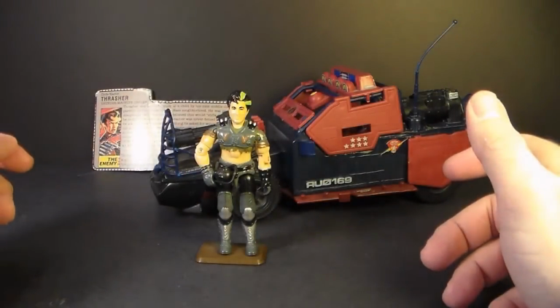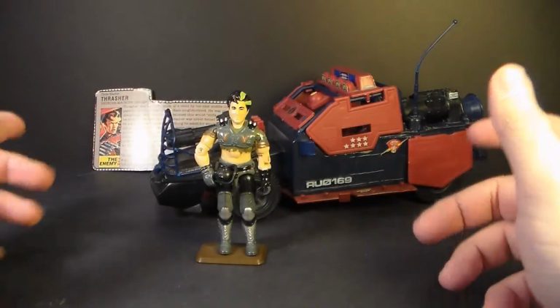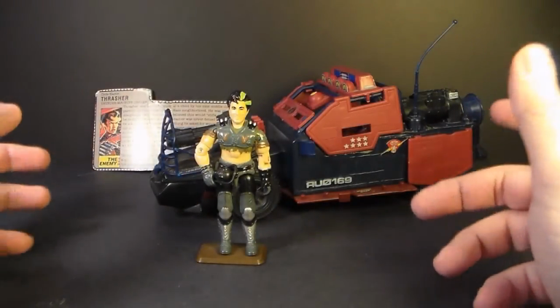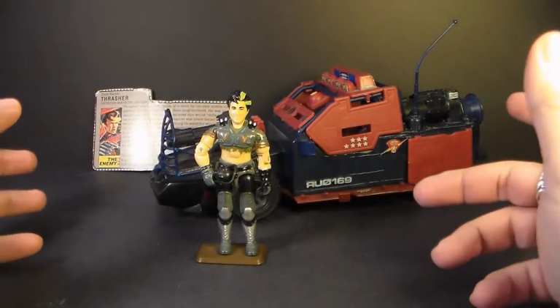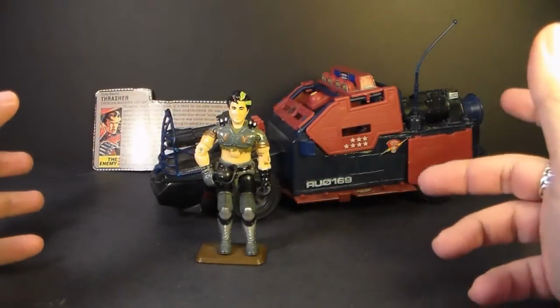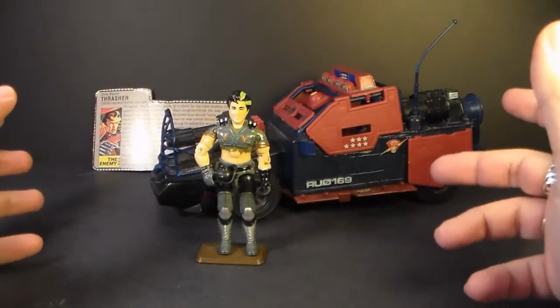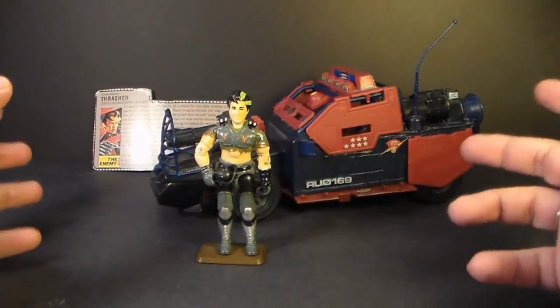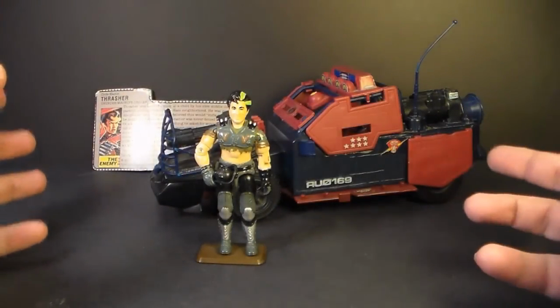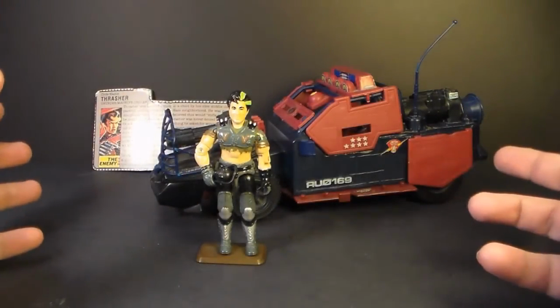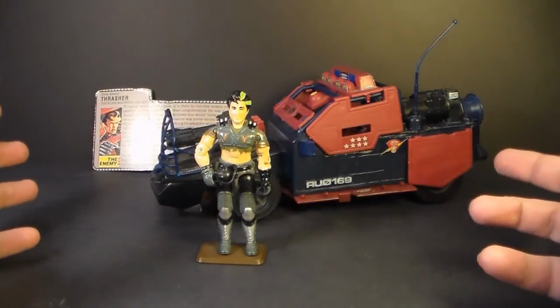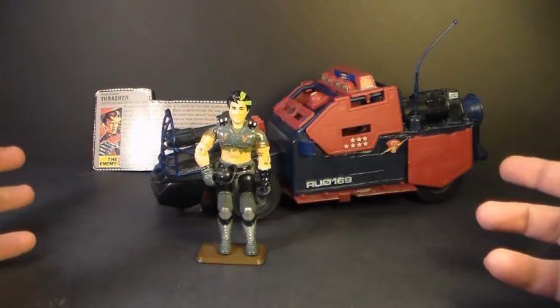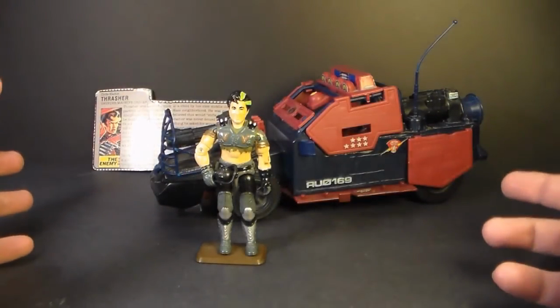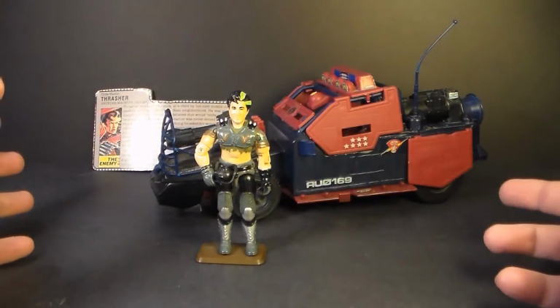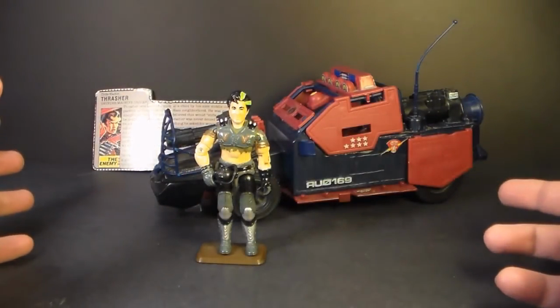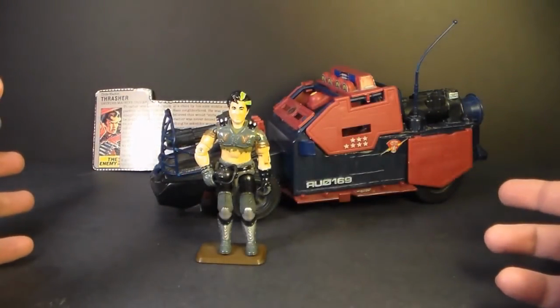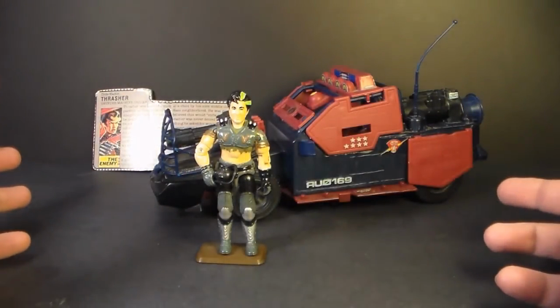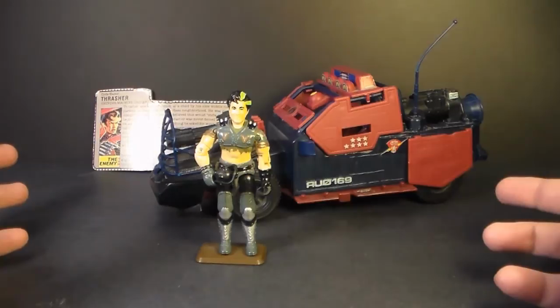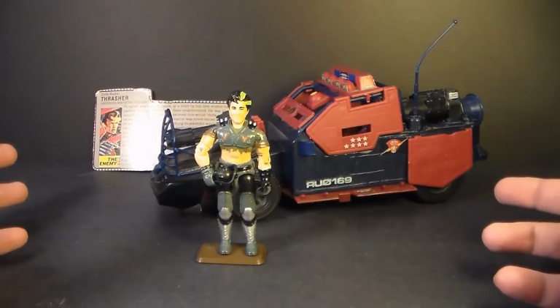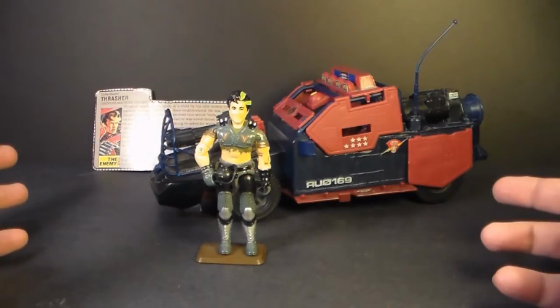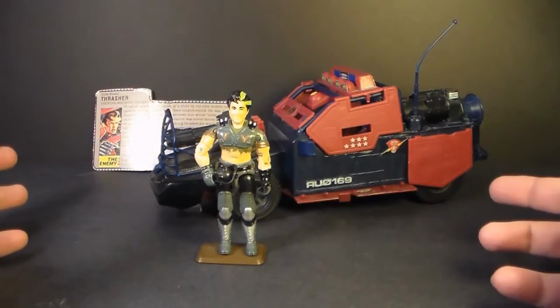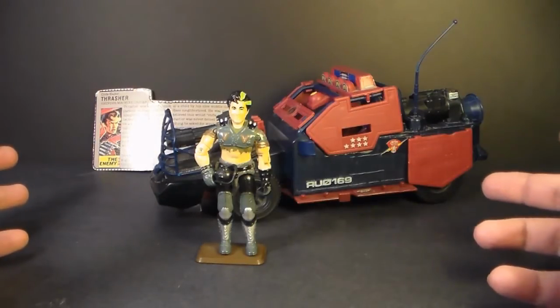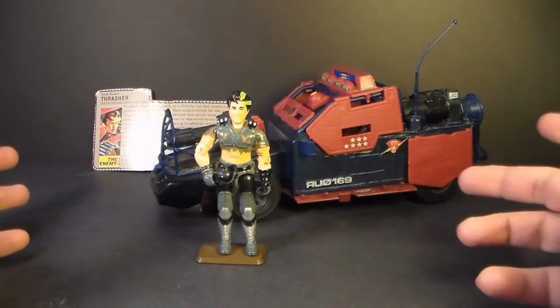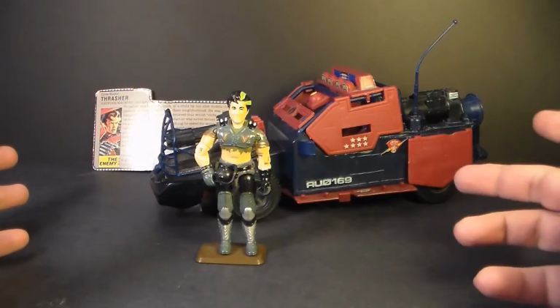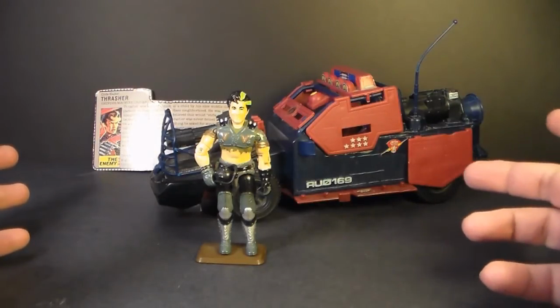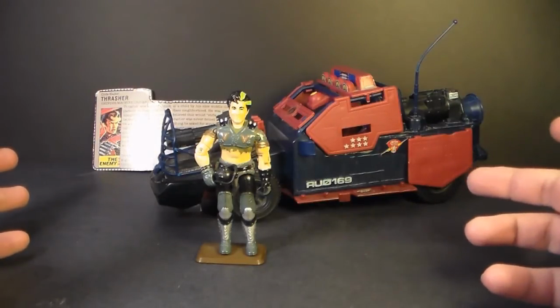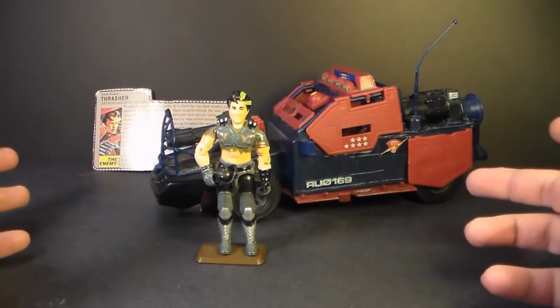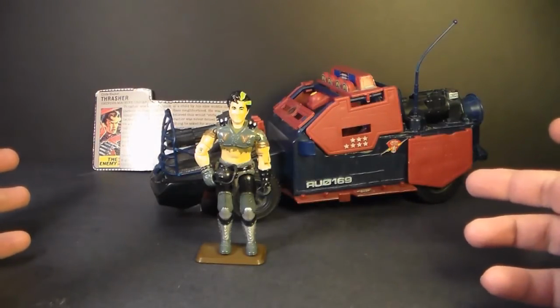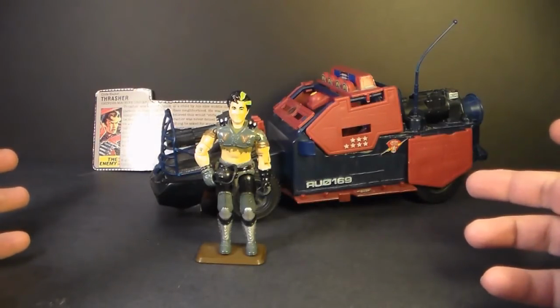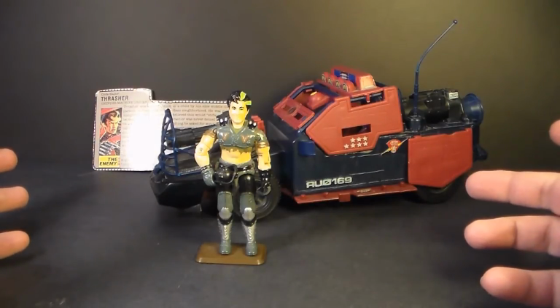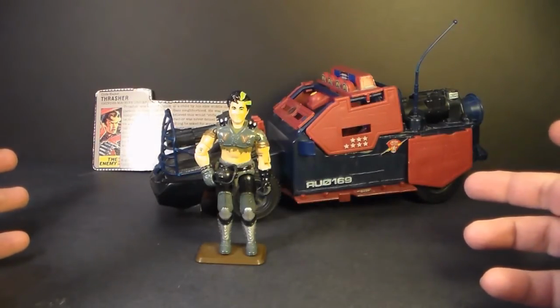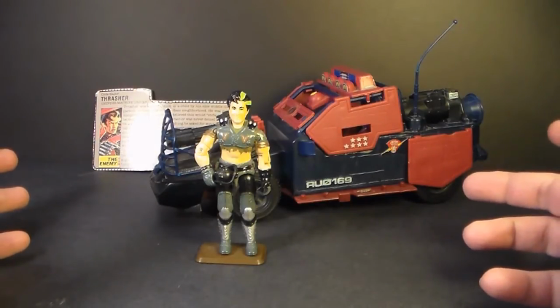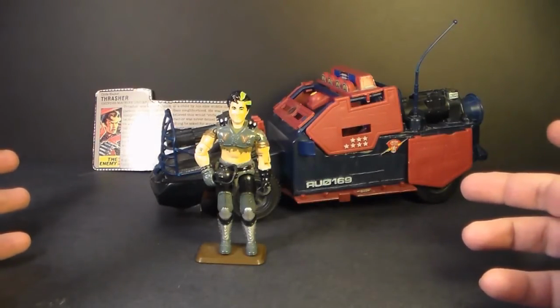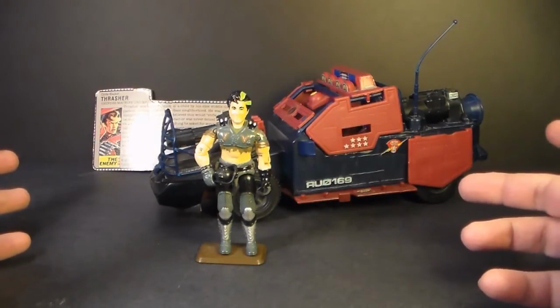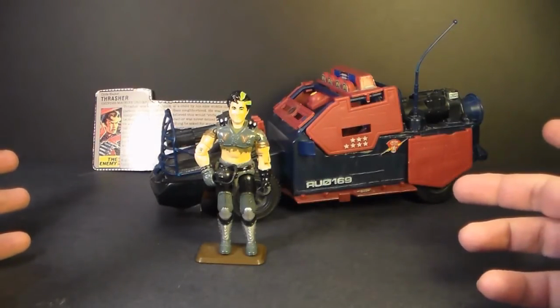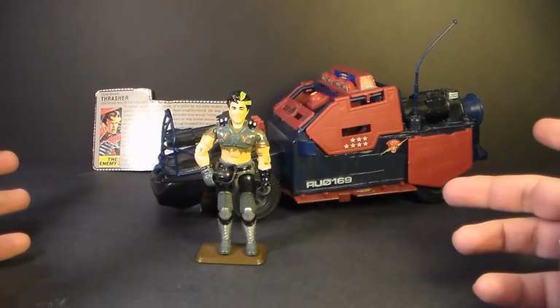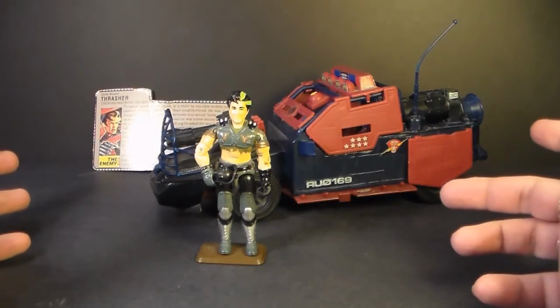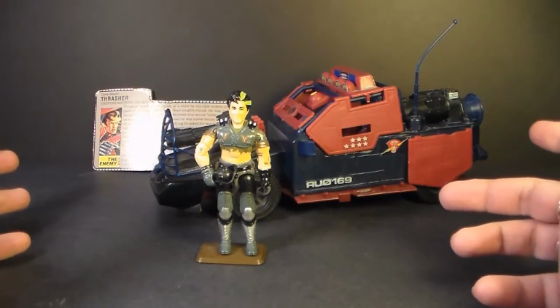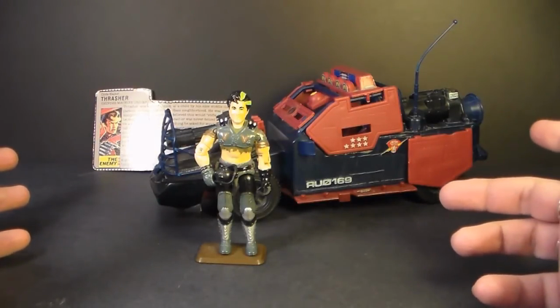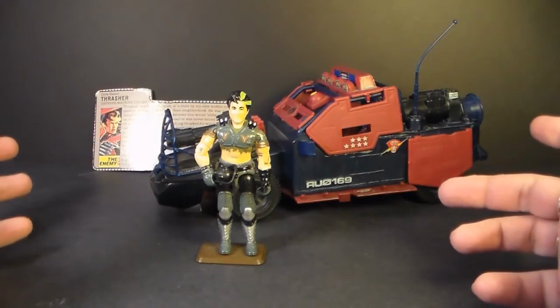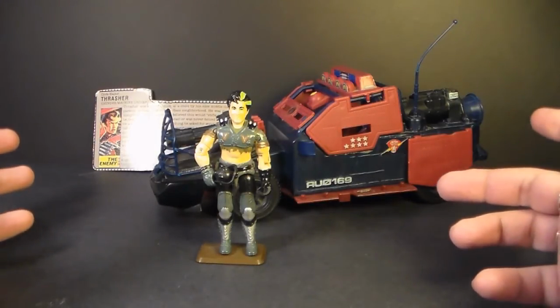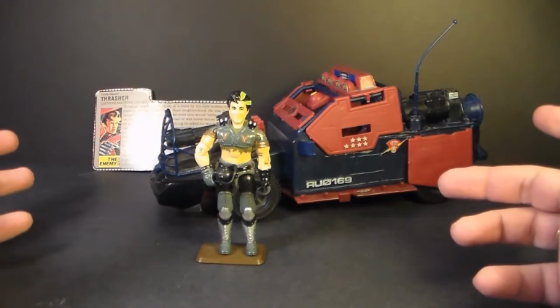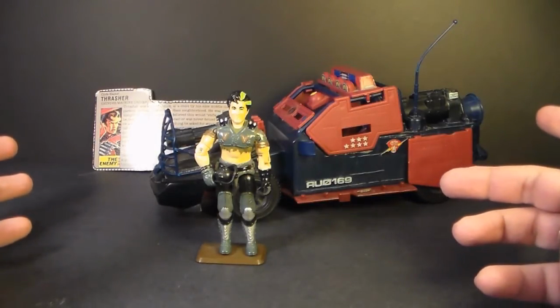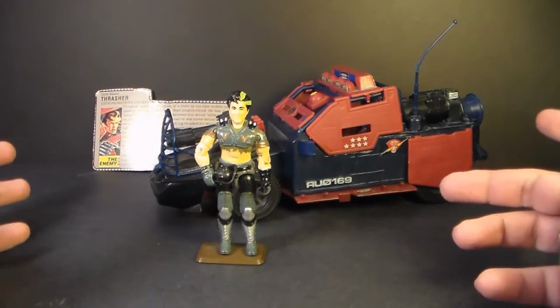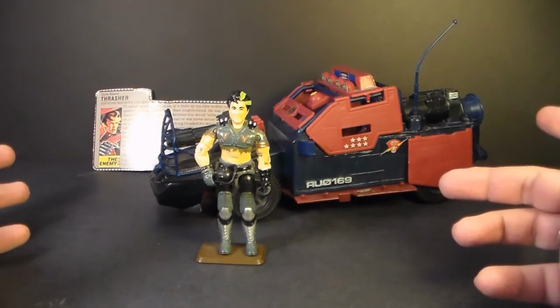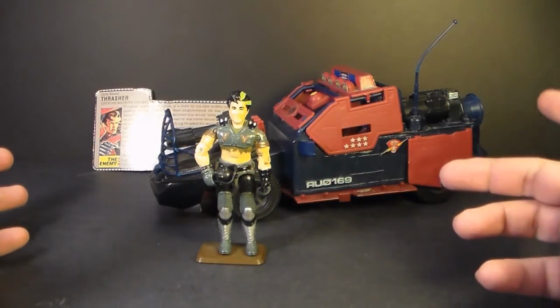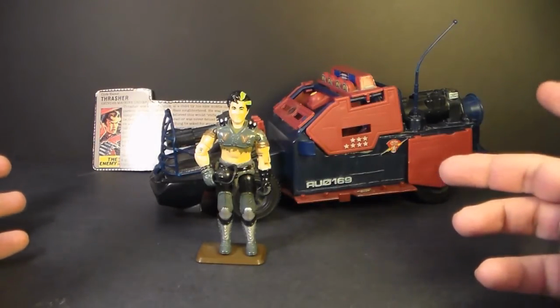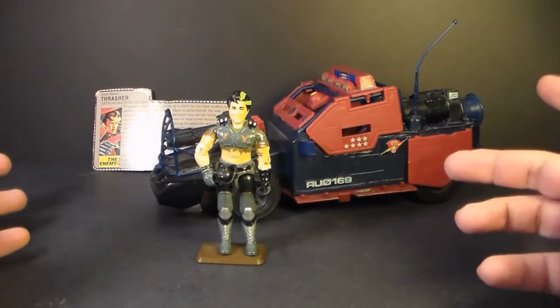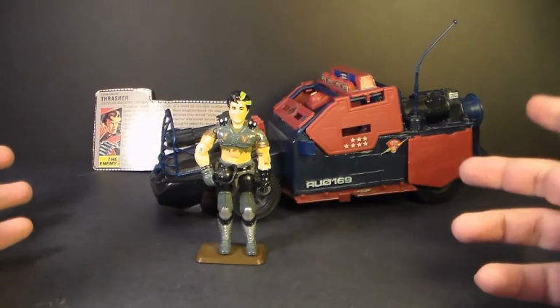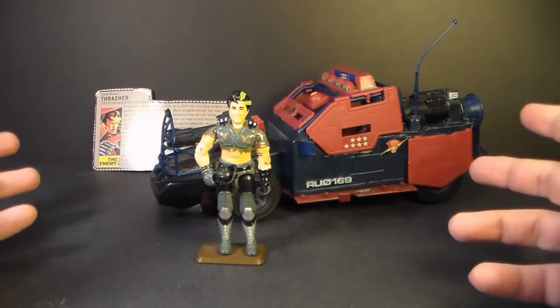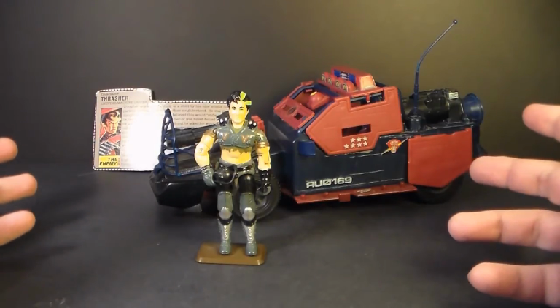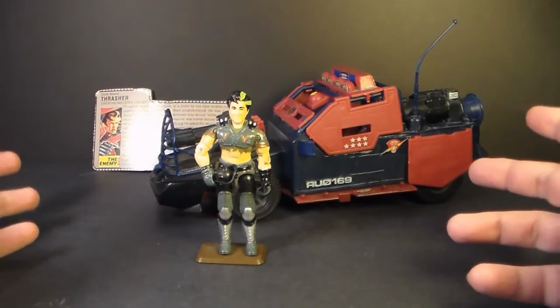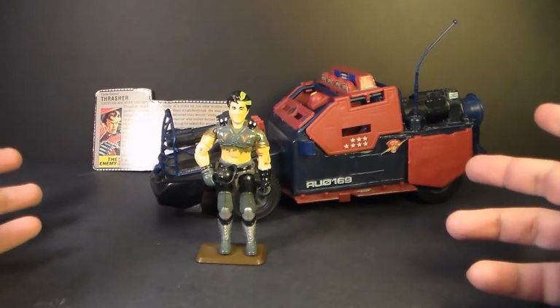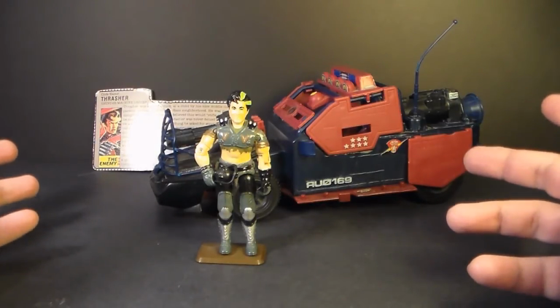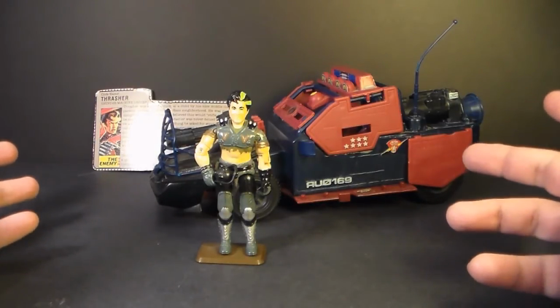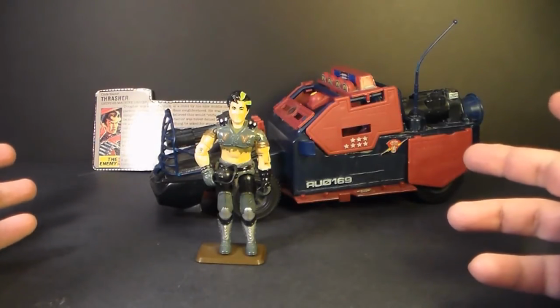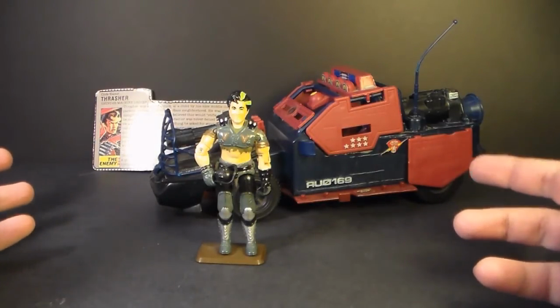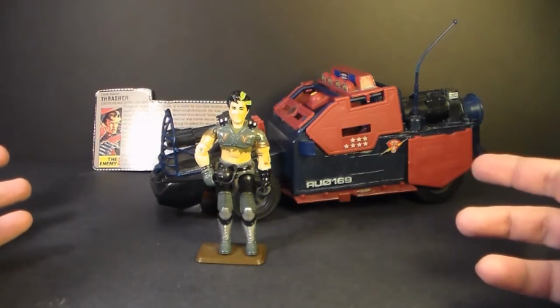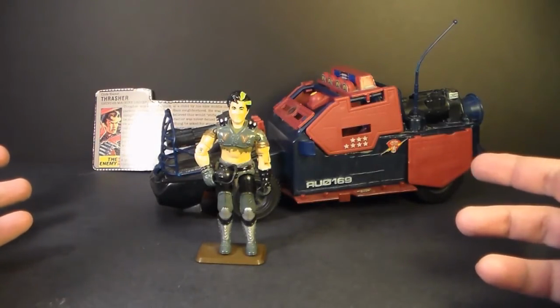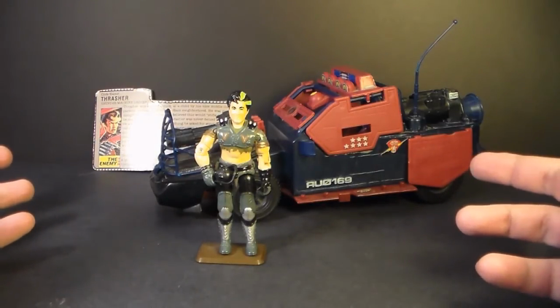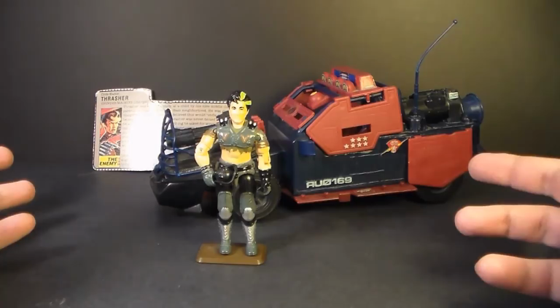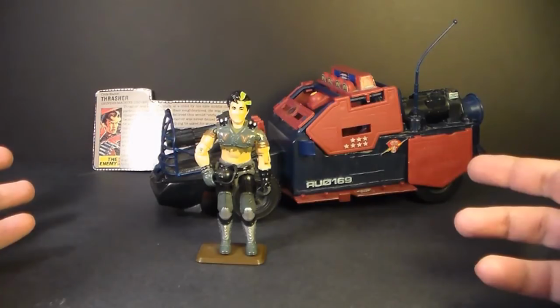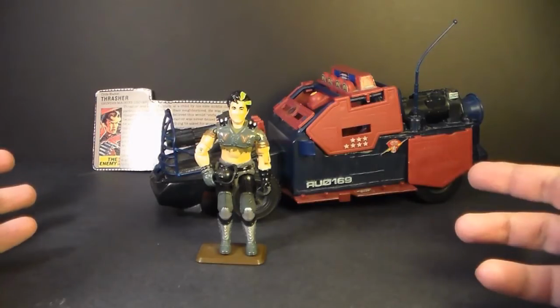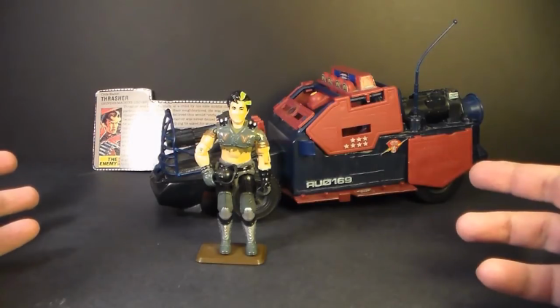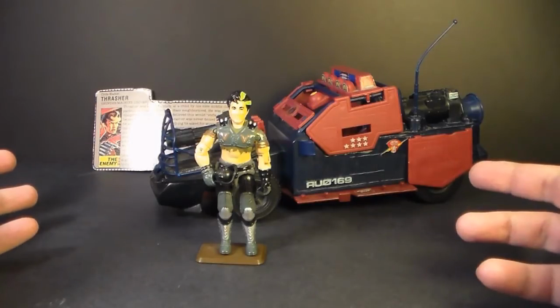Hello everybody, HoodedCobraCommander788 here, and I'm back with another vintage G.I. Joe toy review. This time we are doing the Thunder Machine.